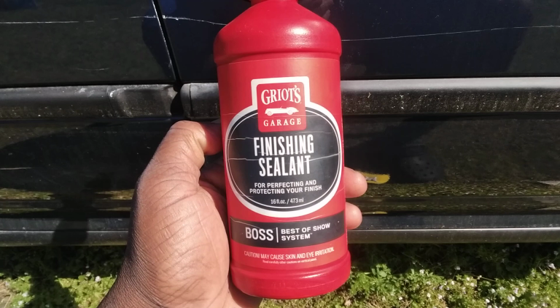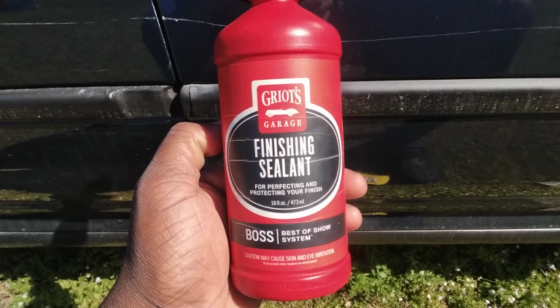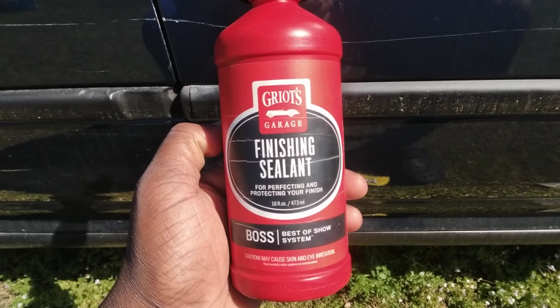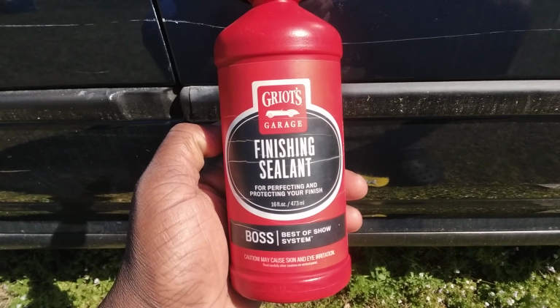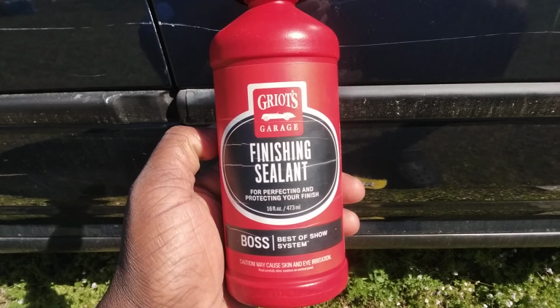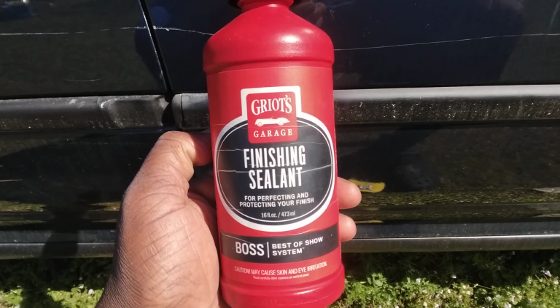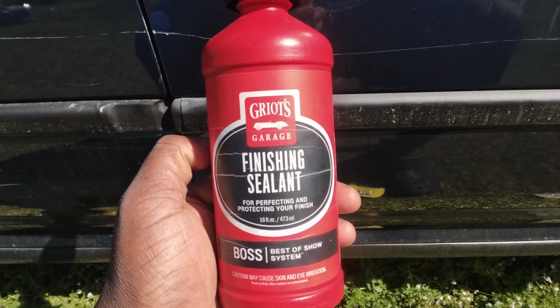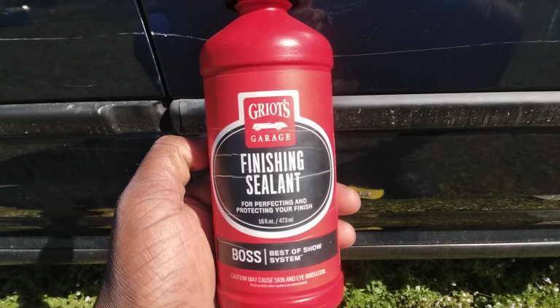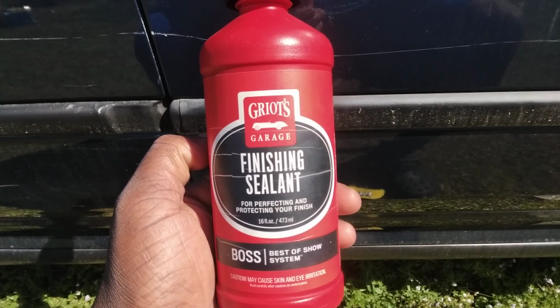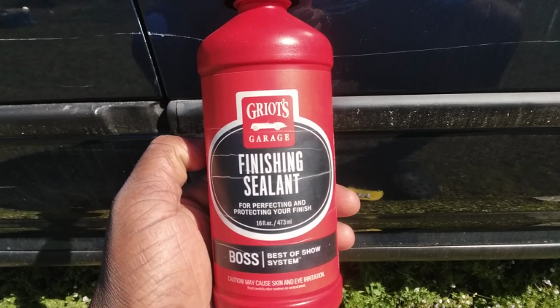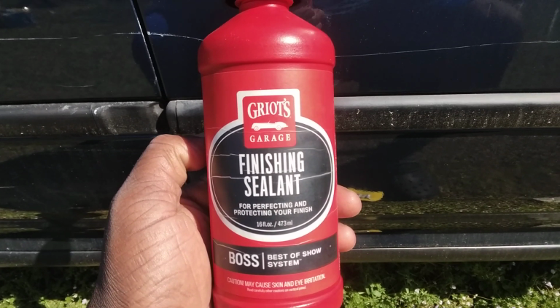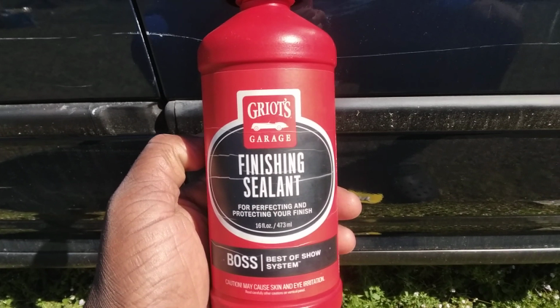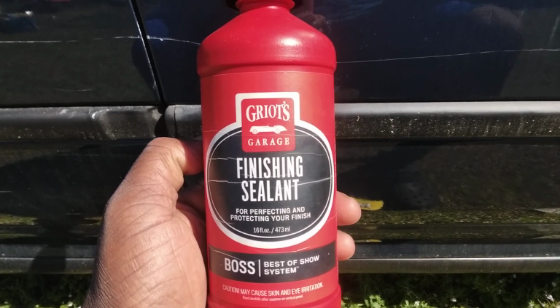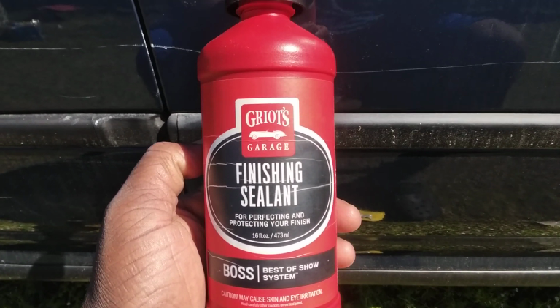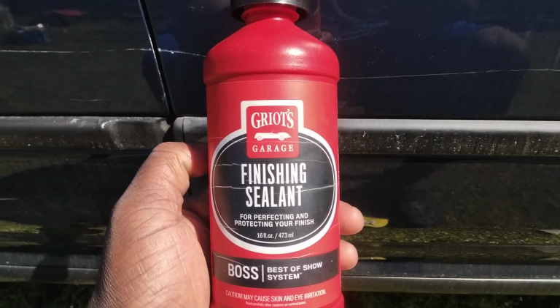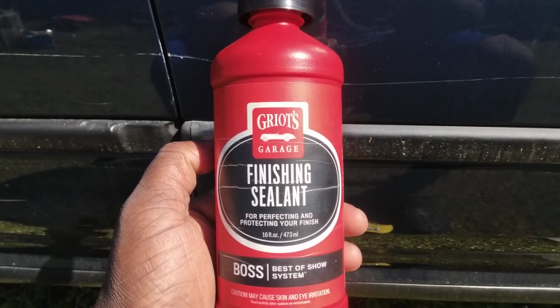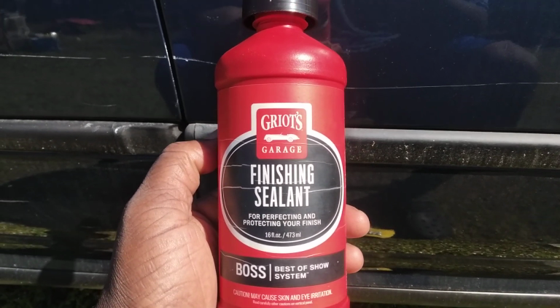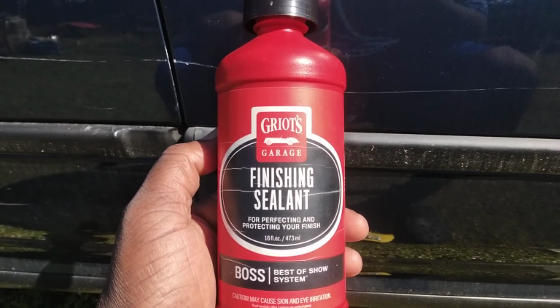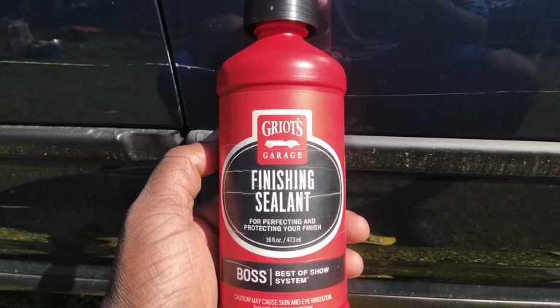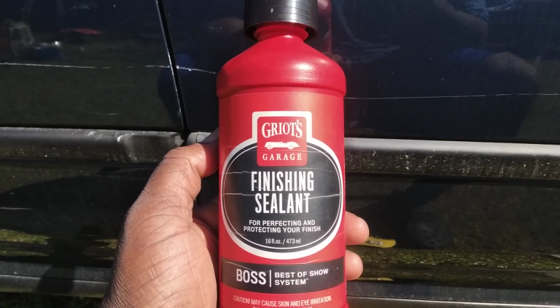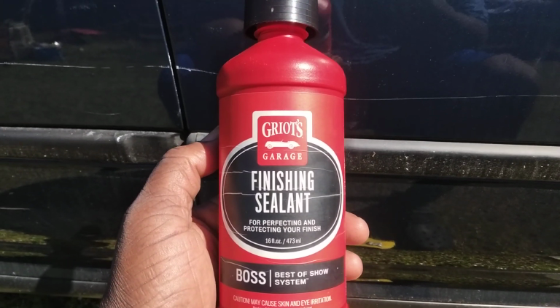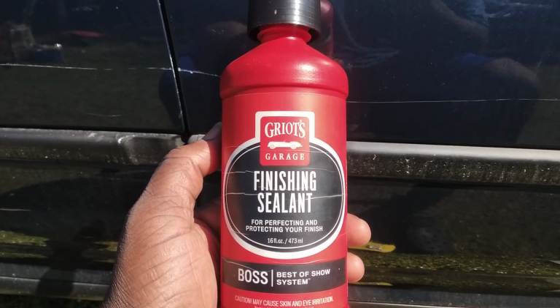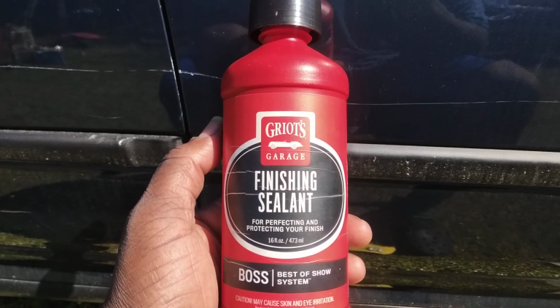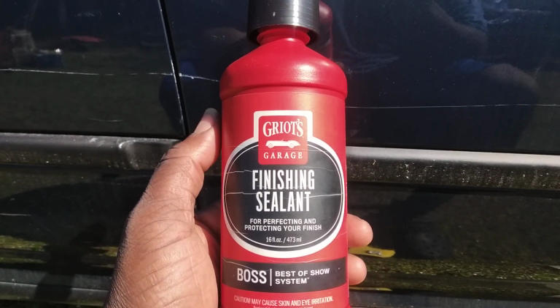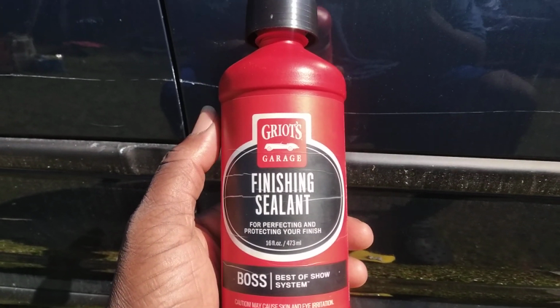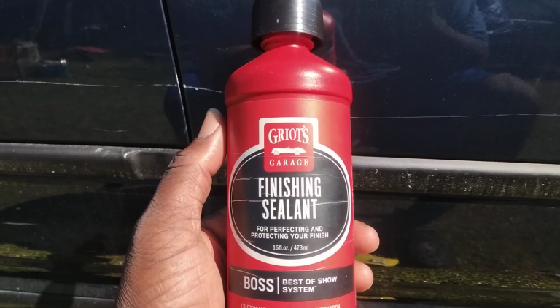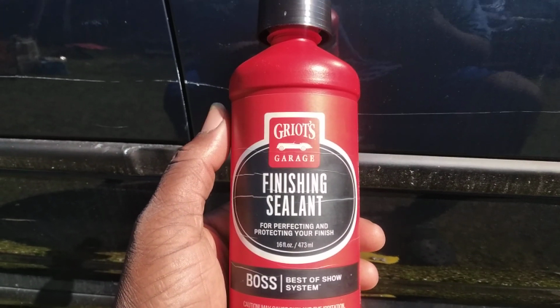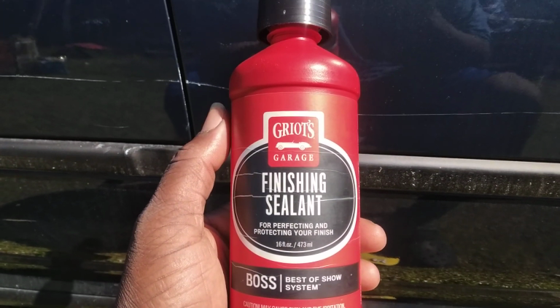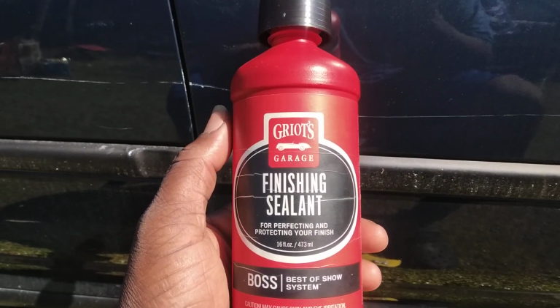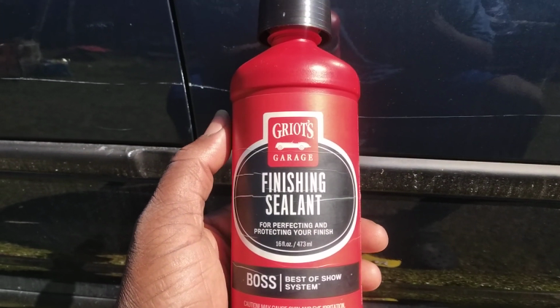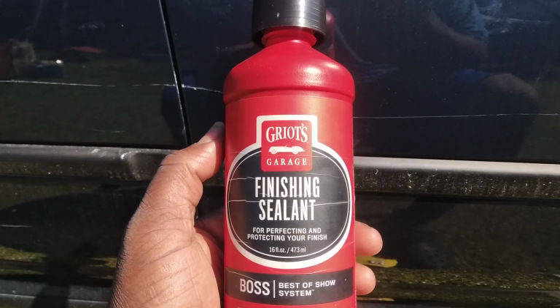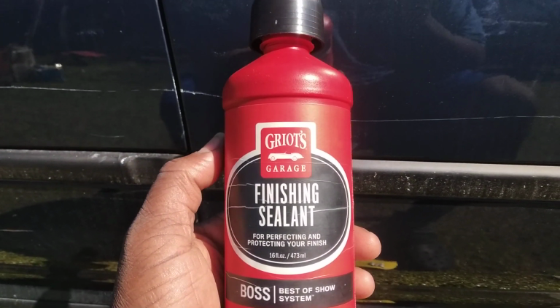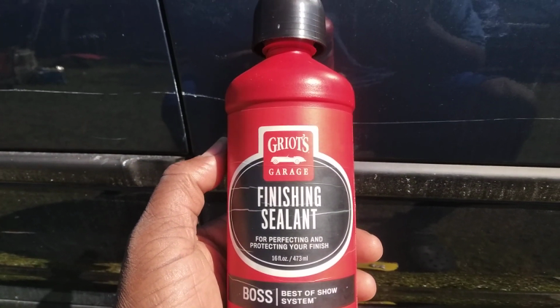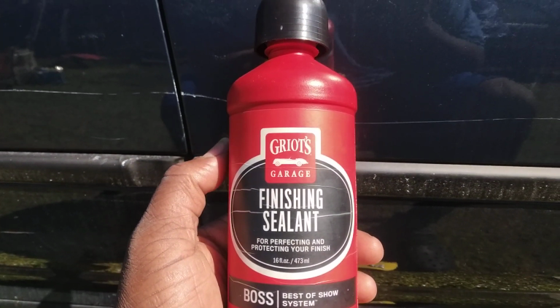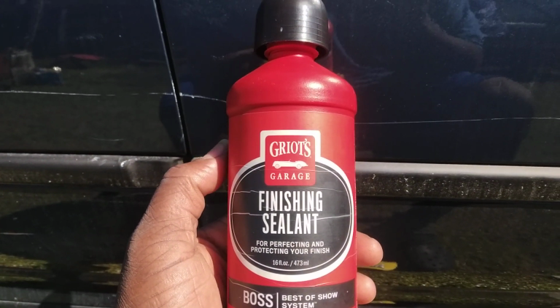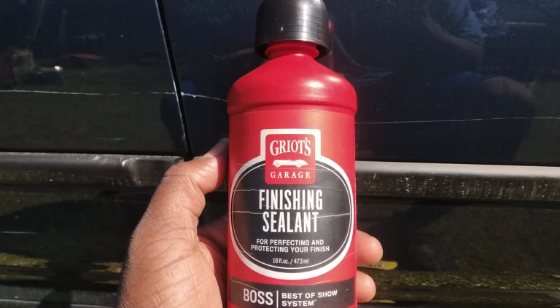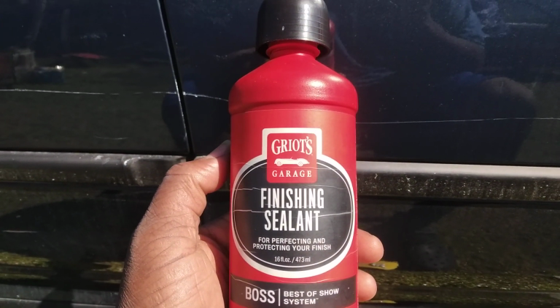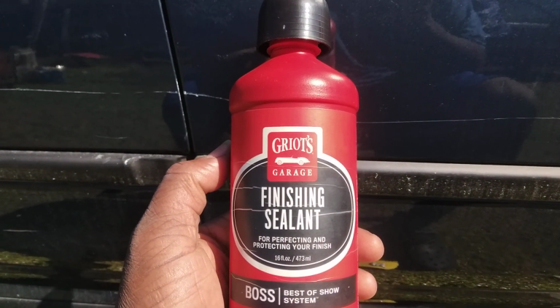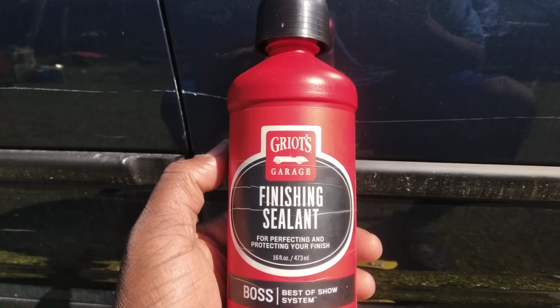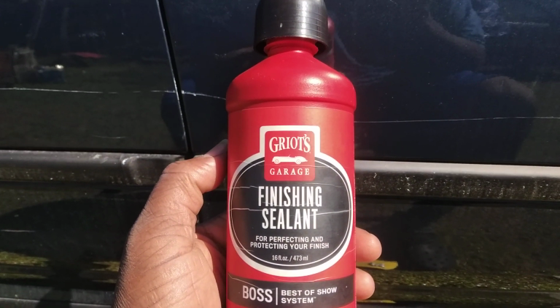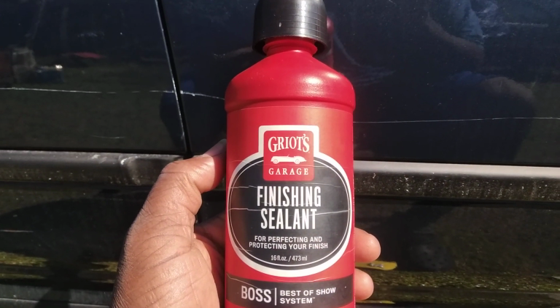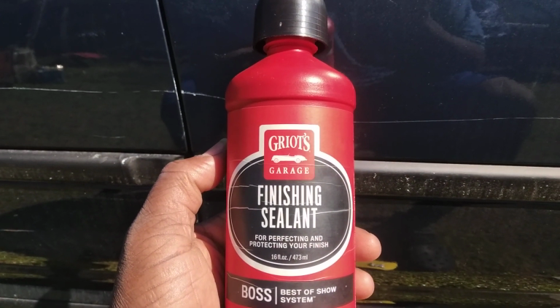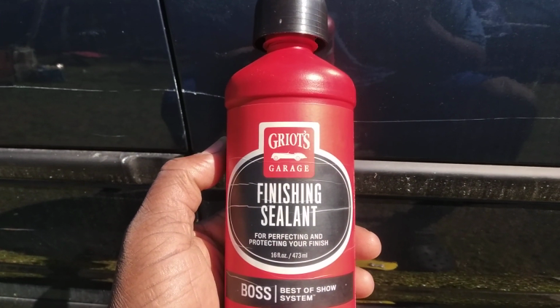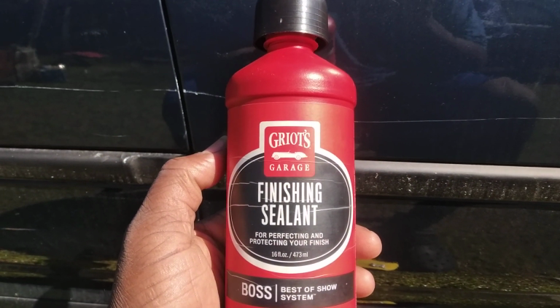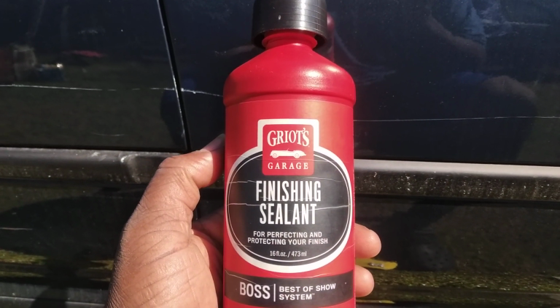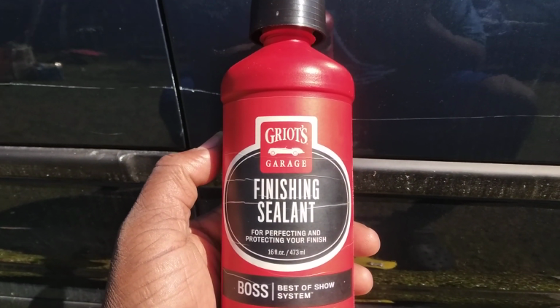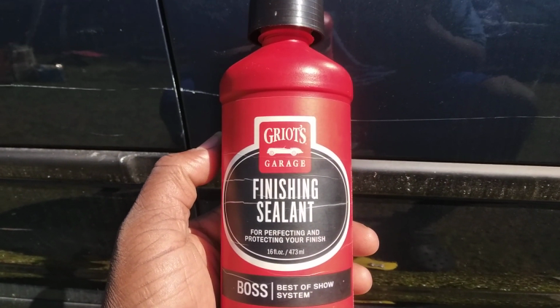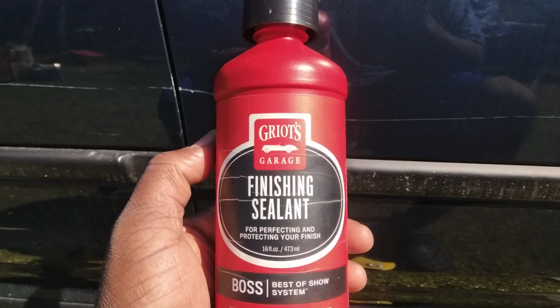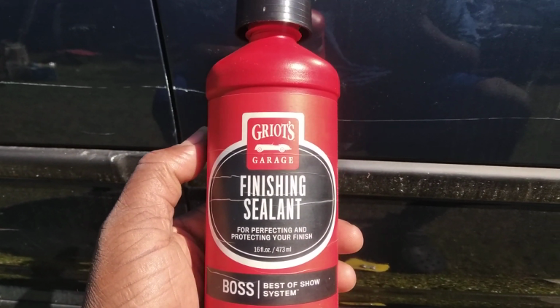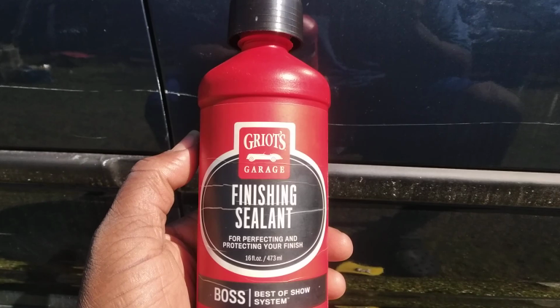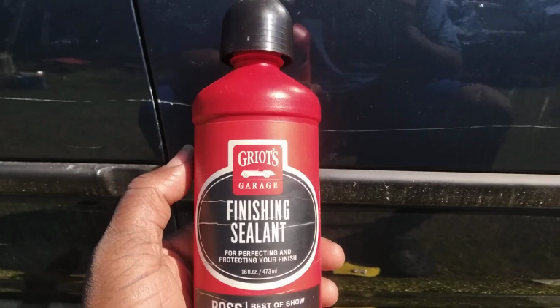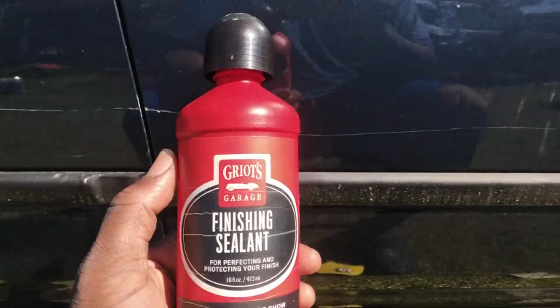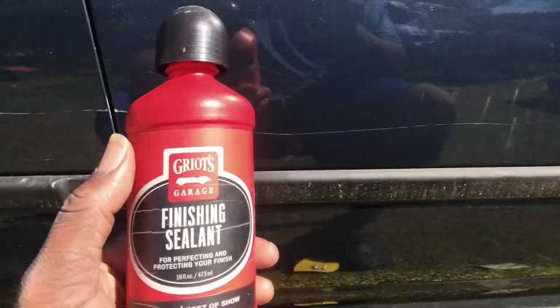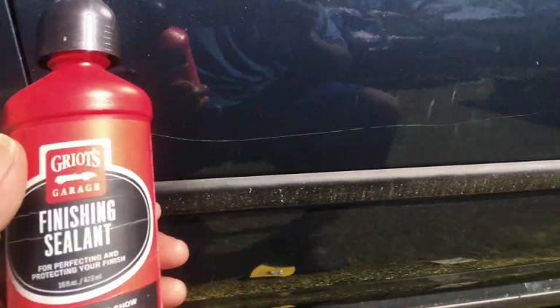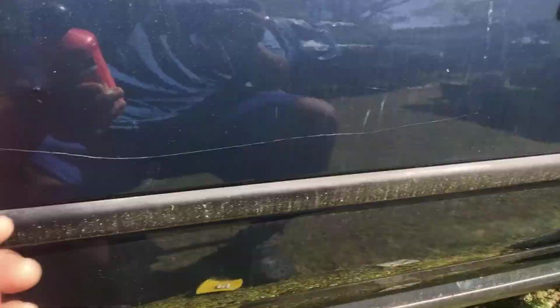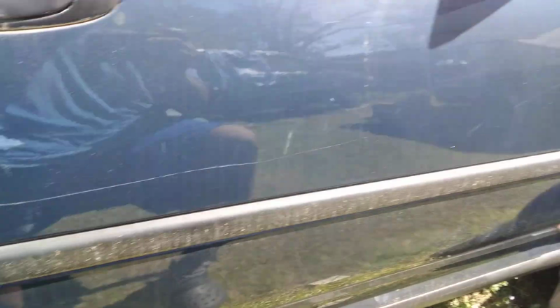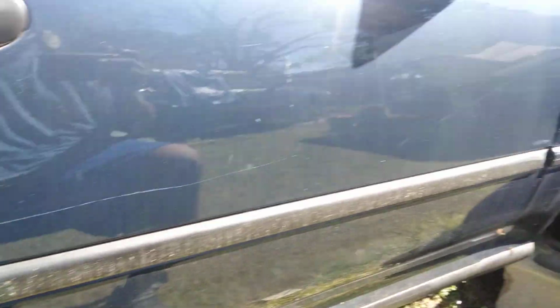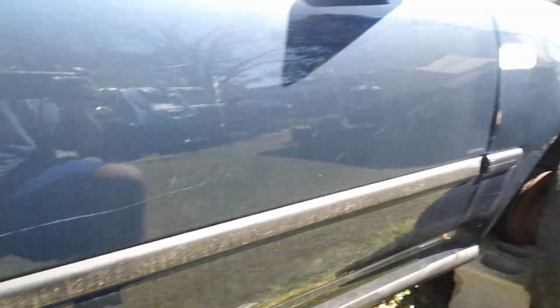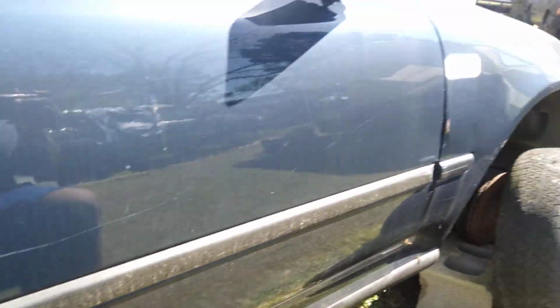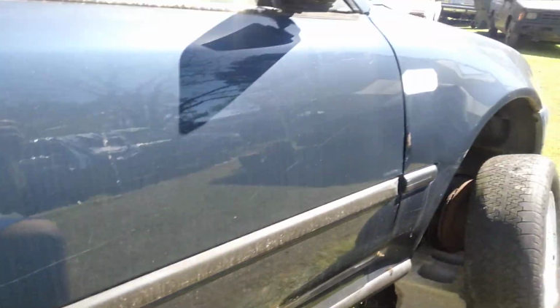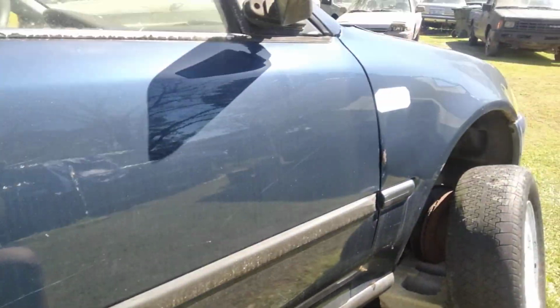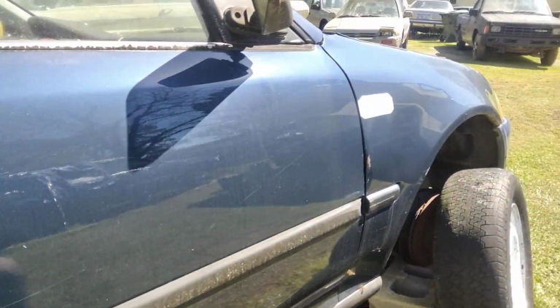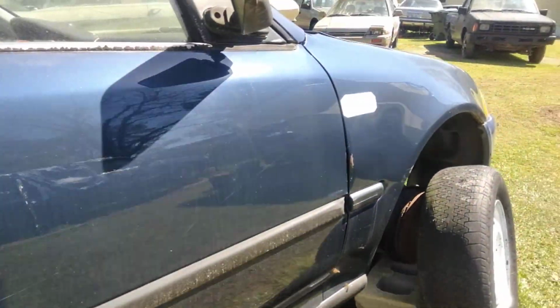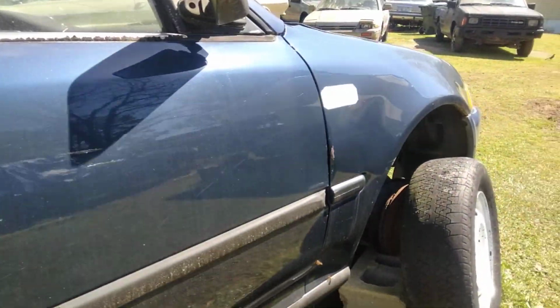Welcome back to the channel. In this video we're going to be working on this scratch here on my Honda Civic.